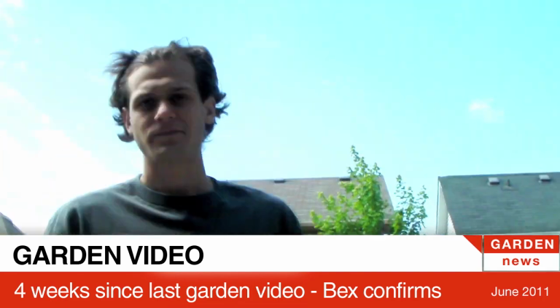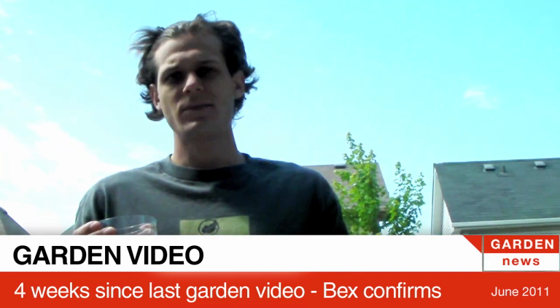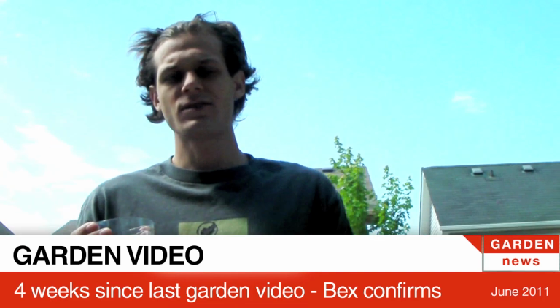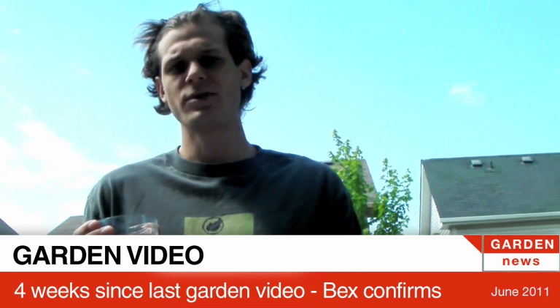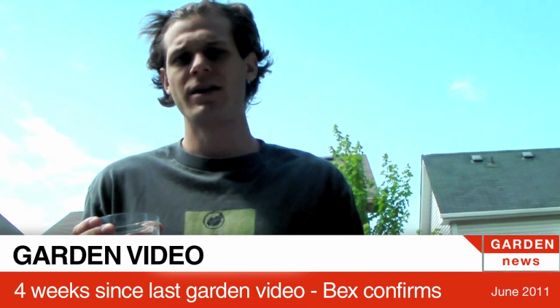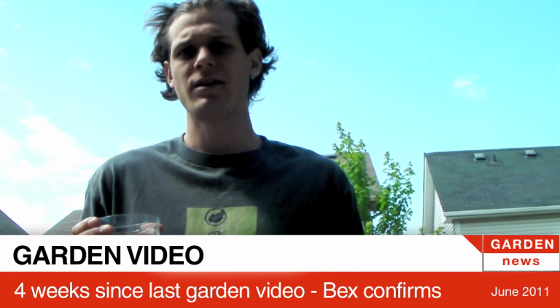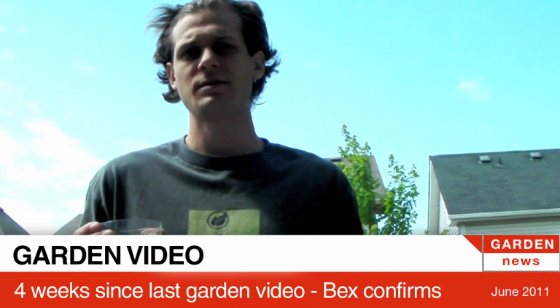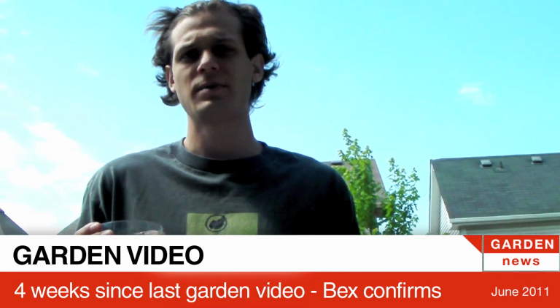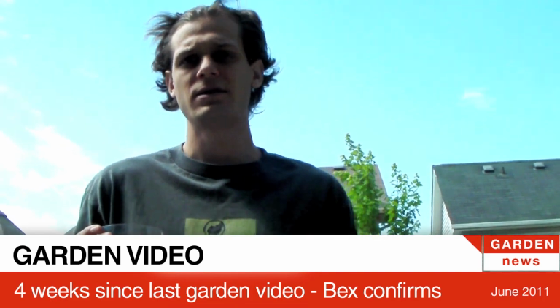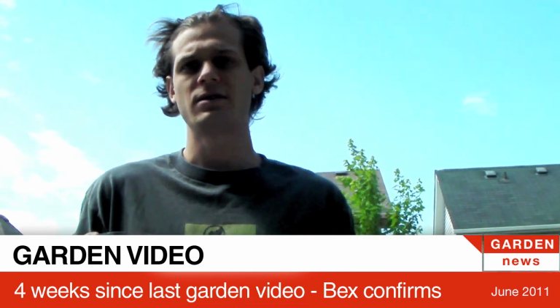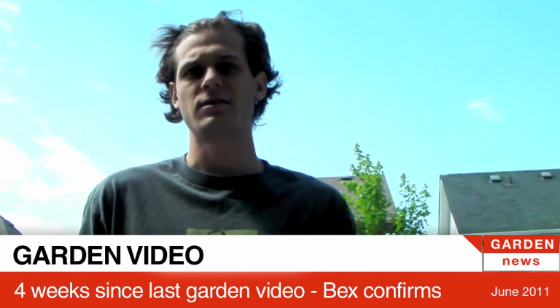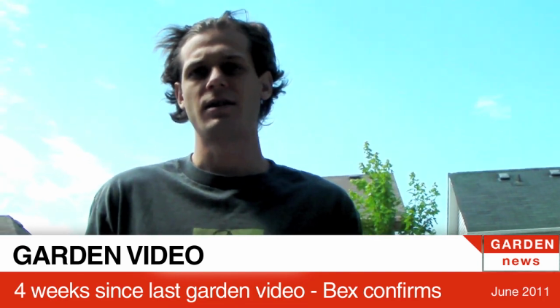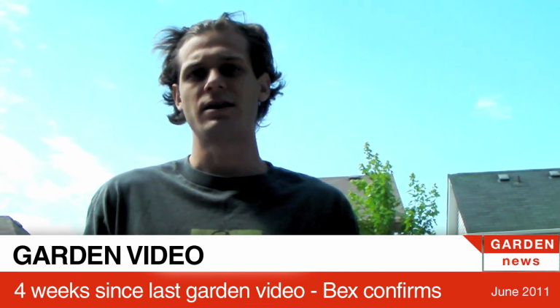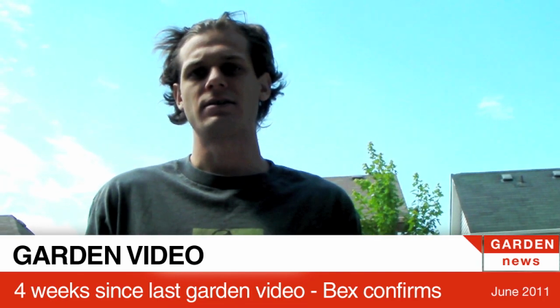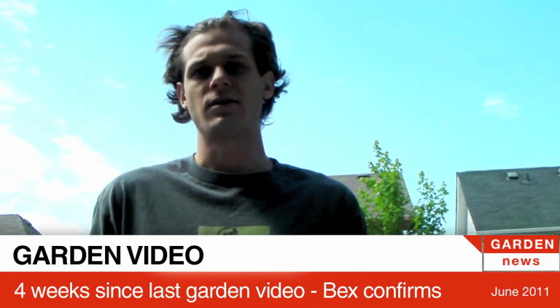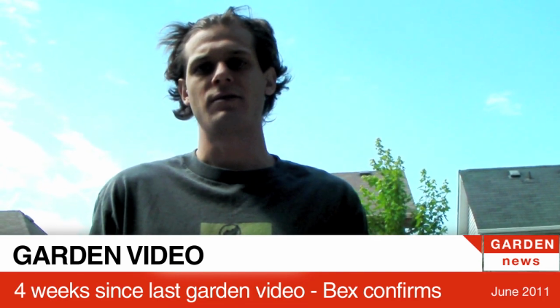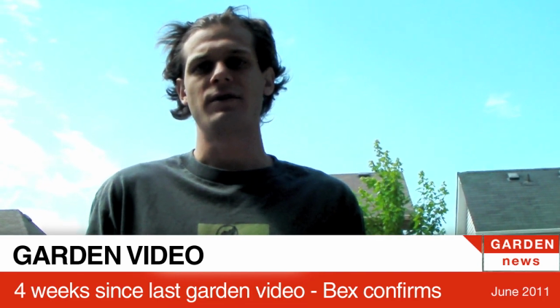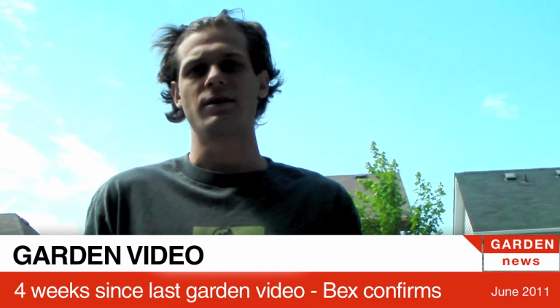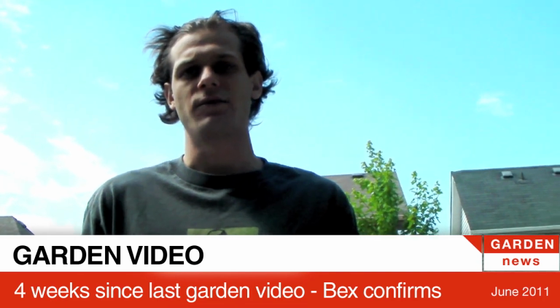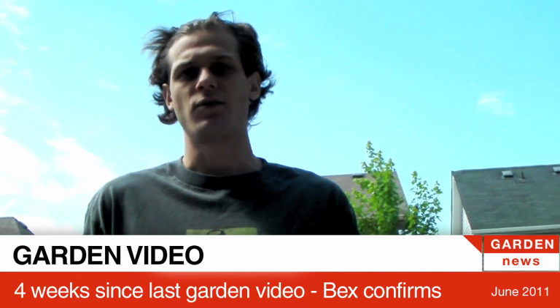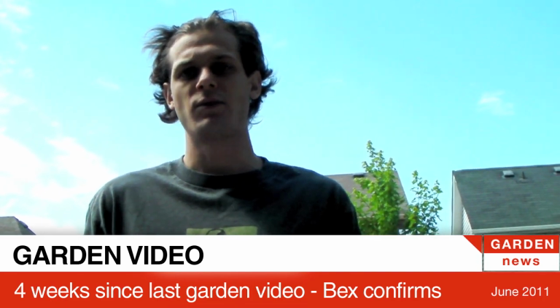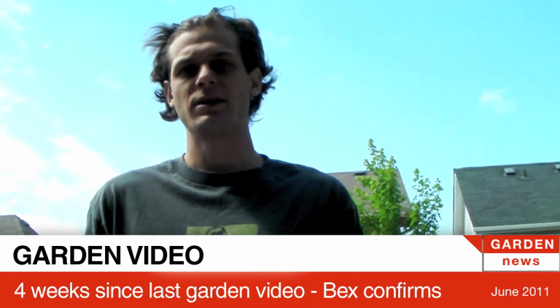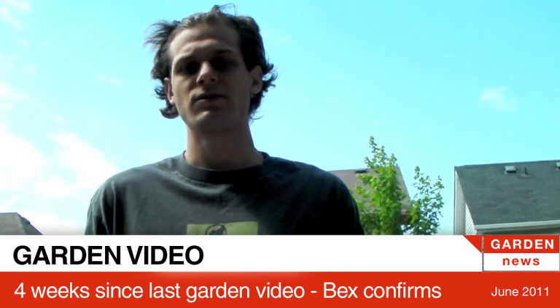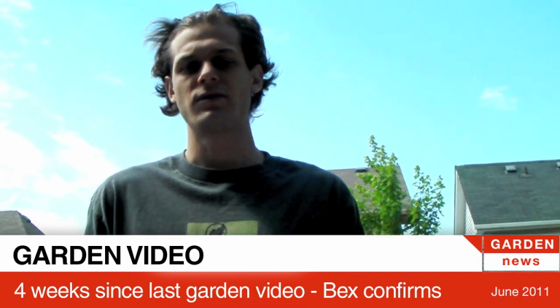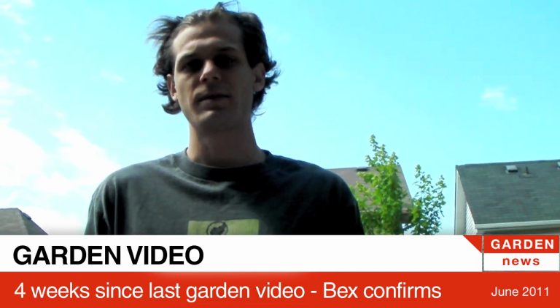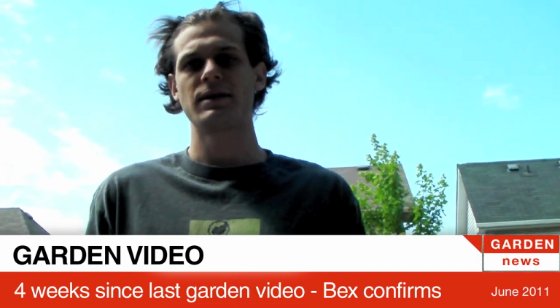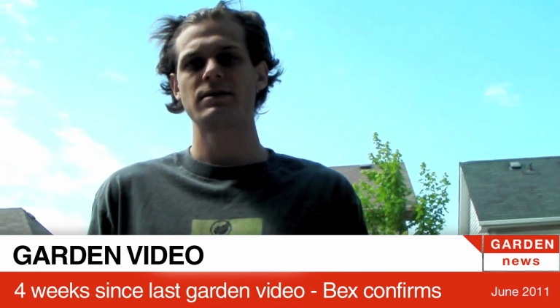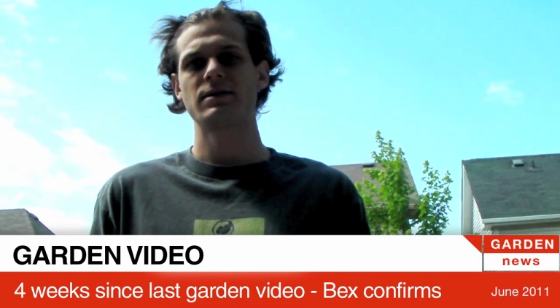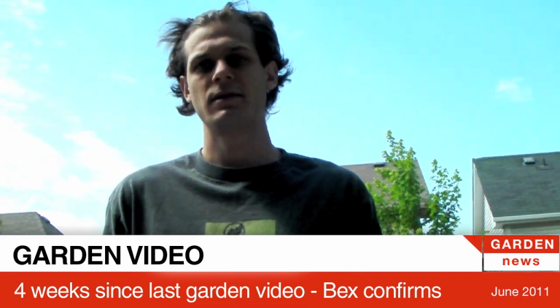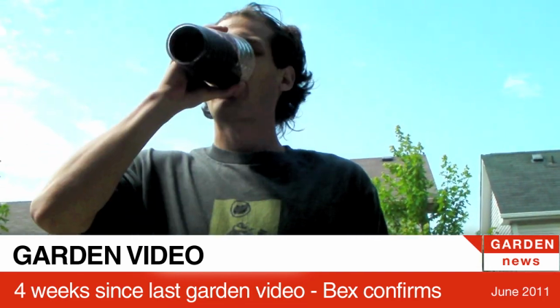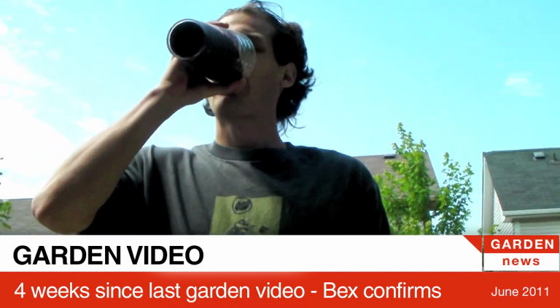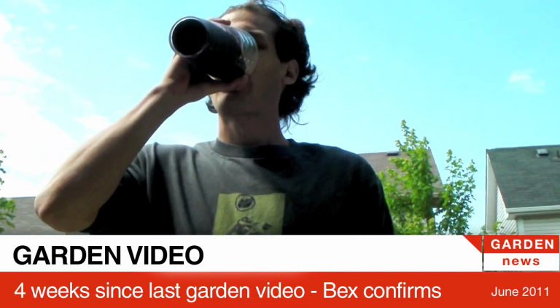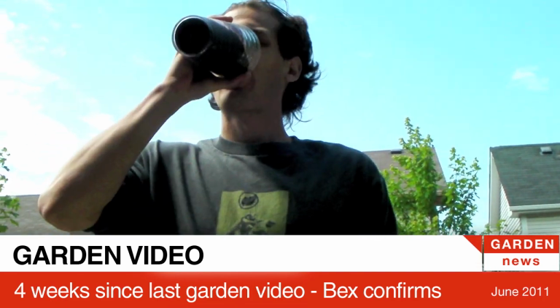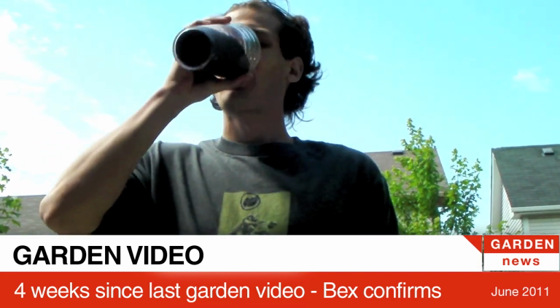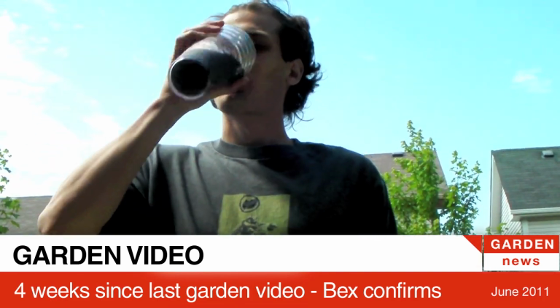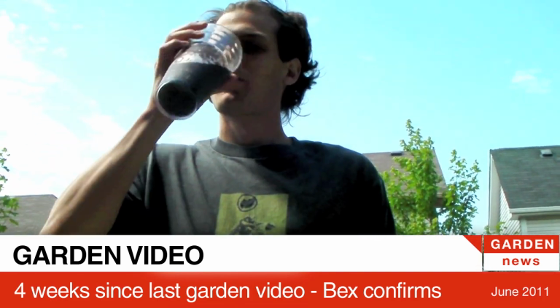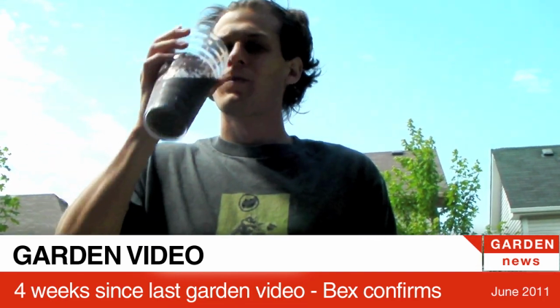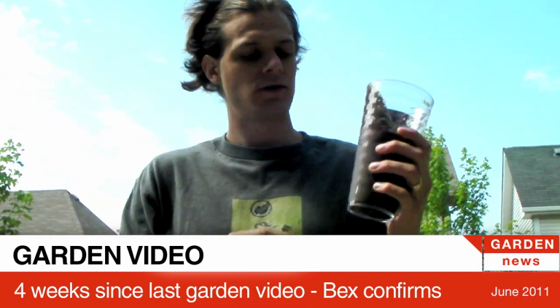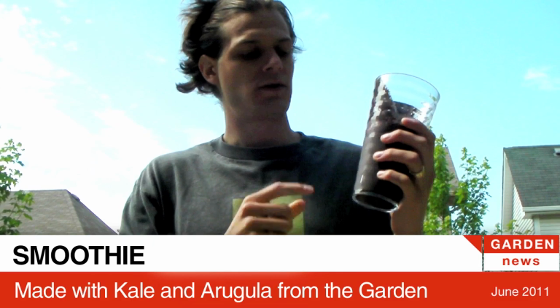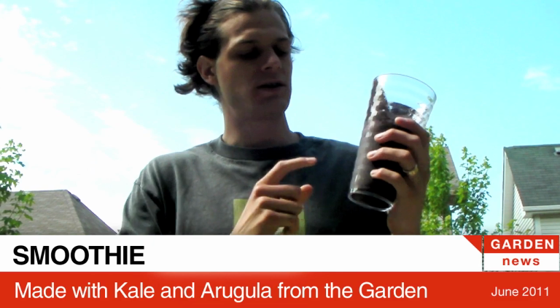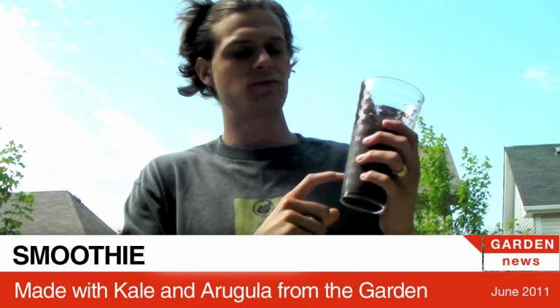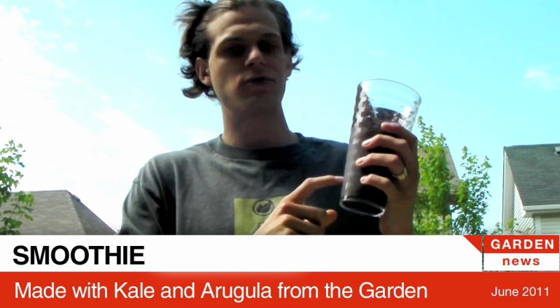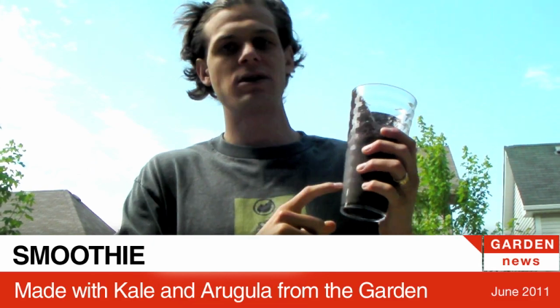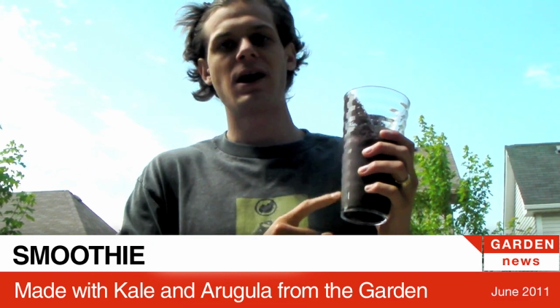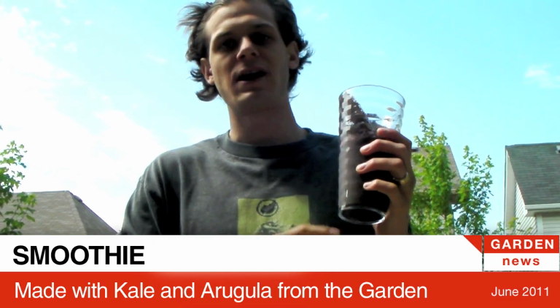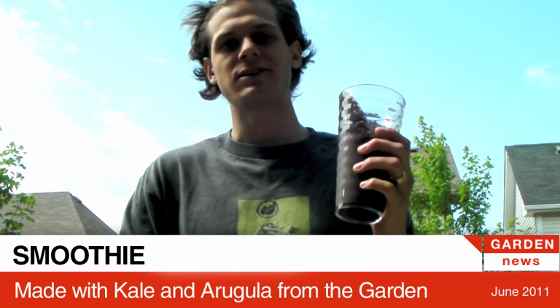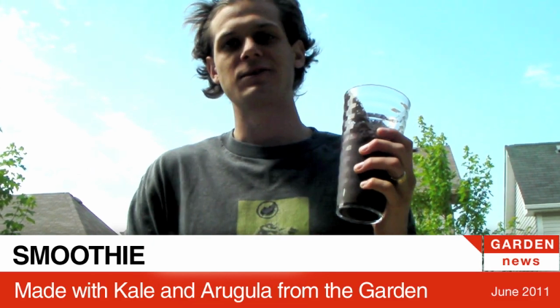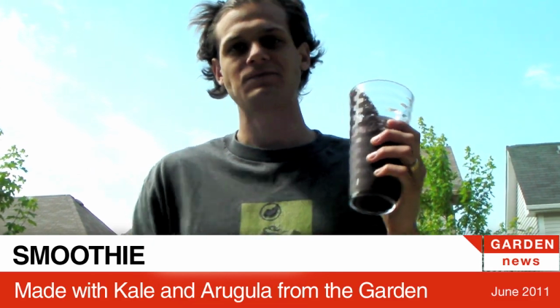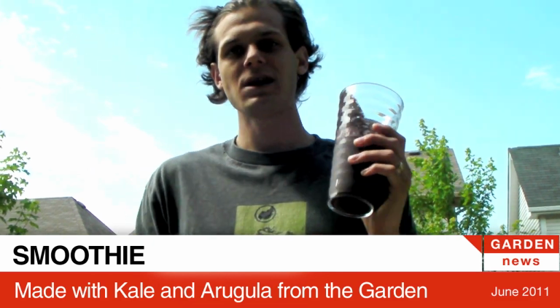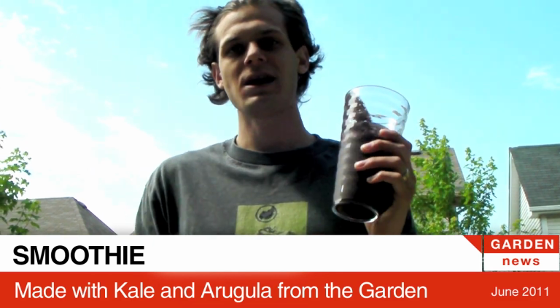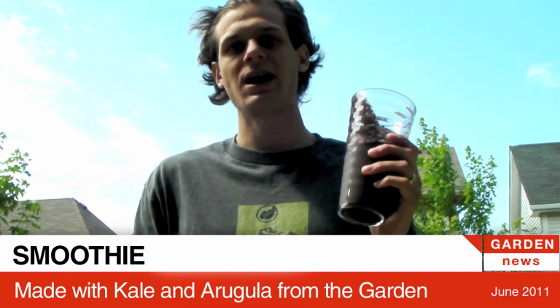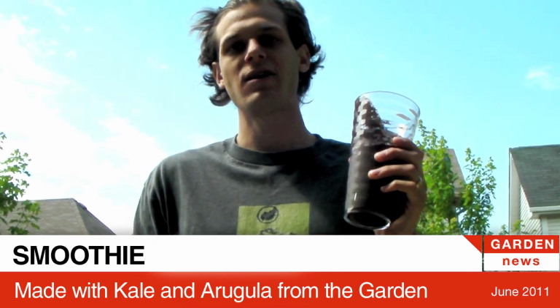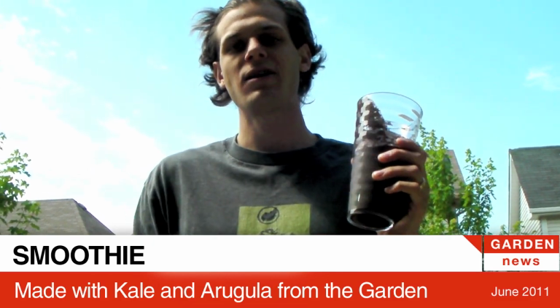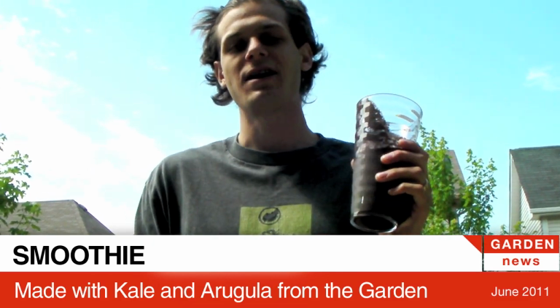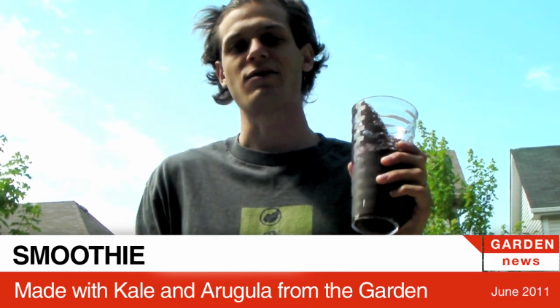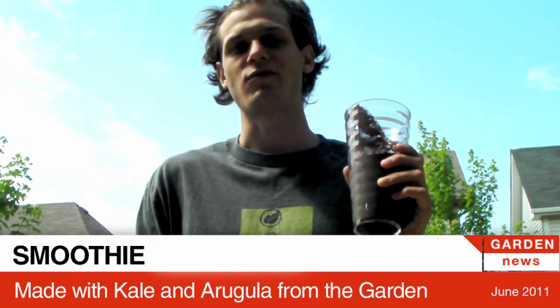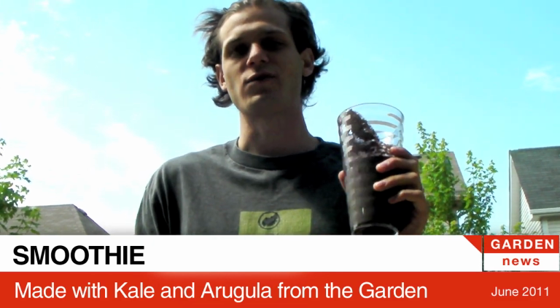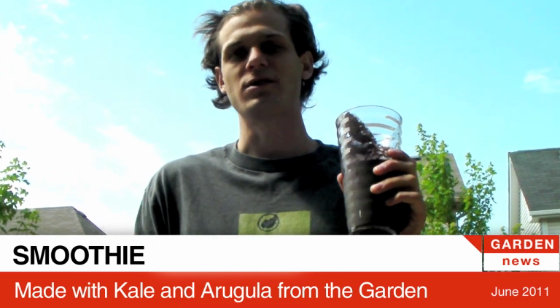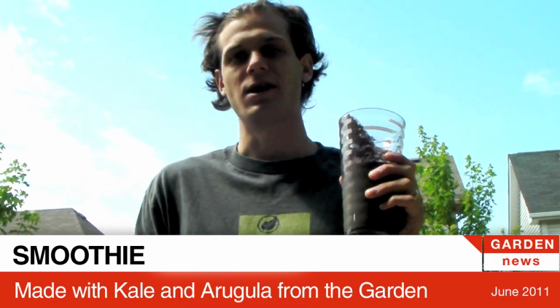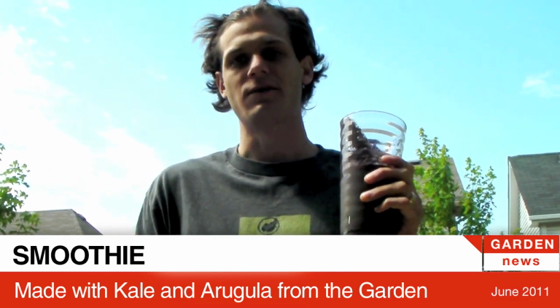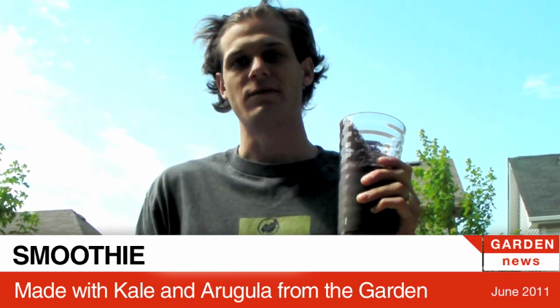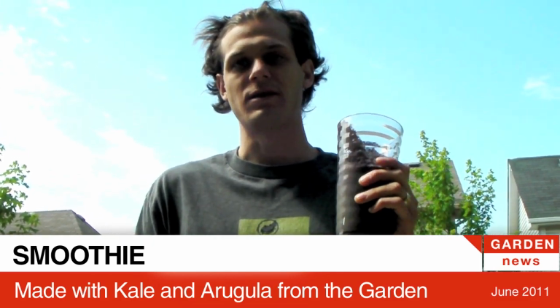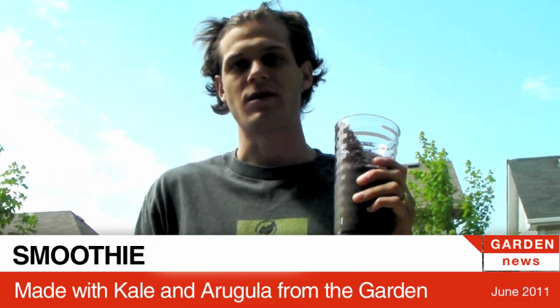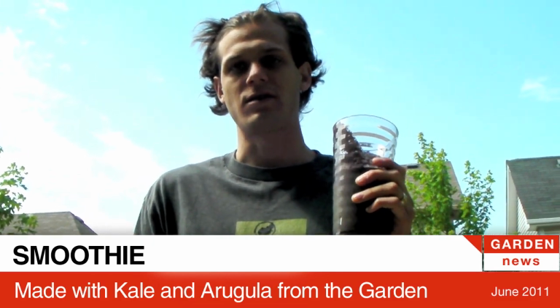So how long has it been since our last garden video? Four weeks? Three weeks? Totally like that. So this smoothie has kale and arugula from the garden.